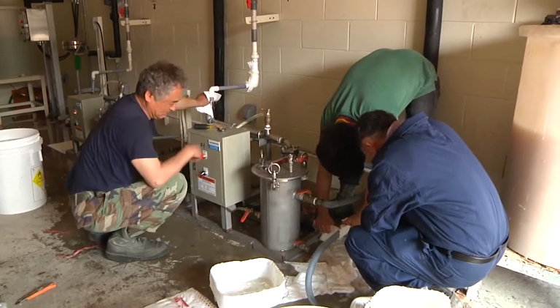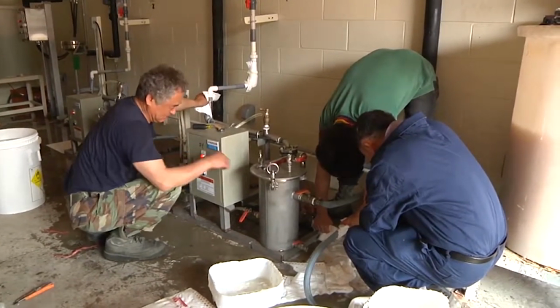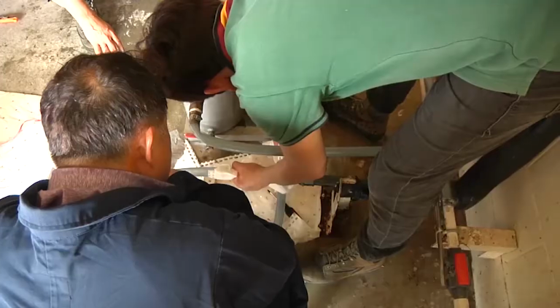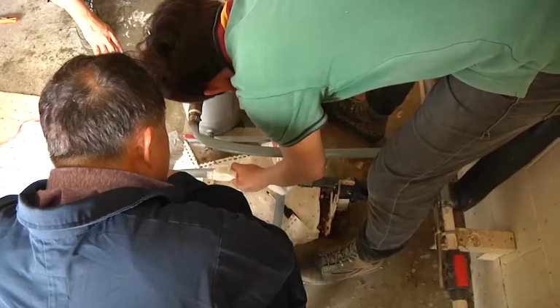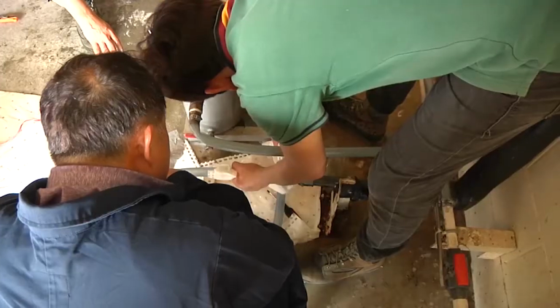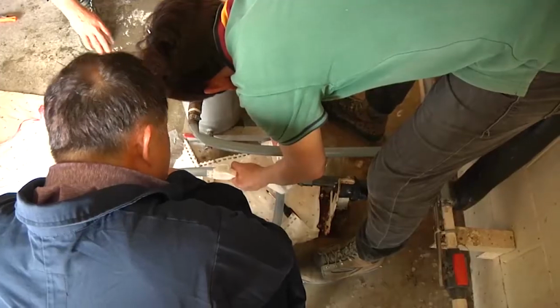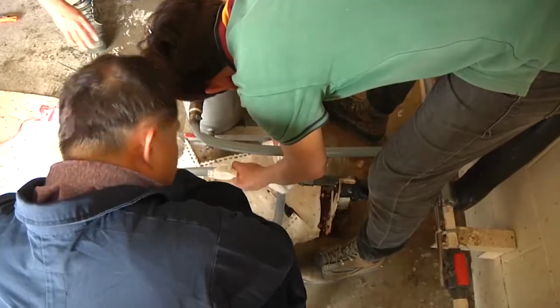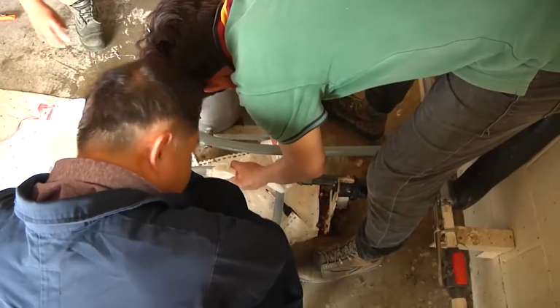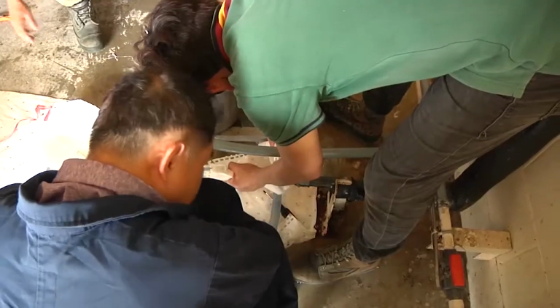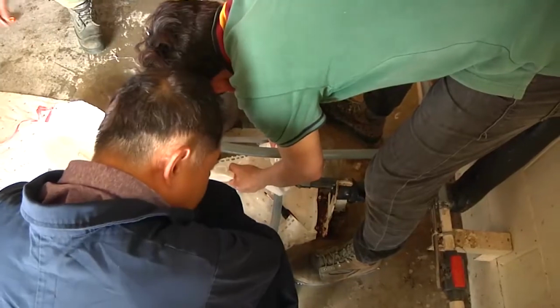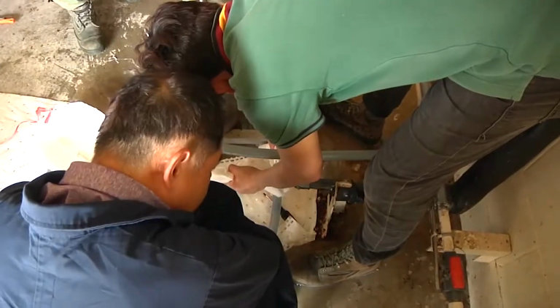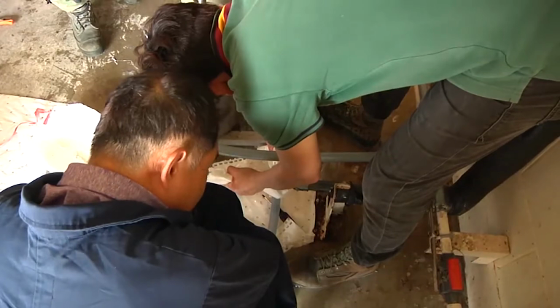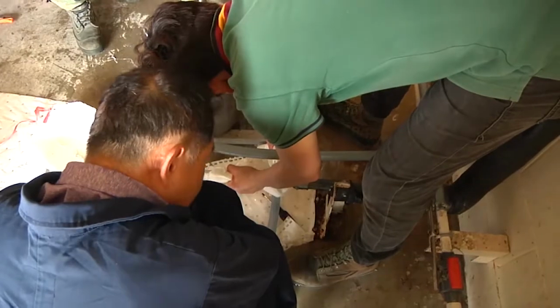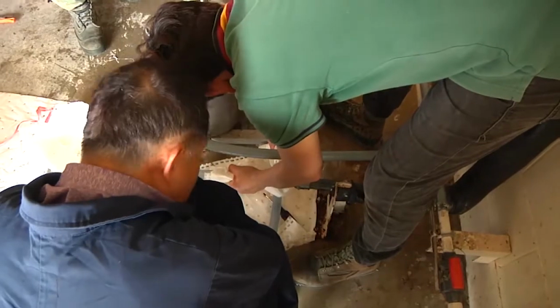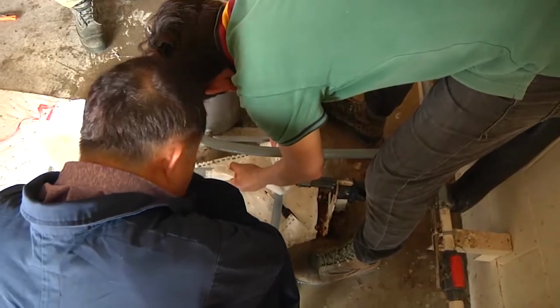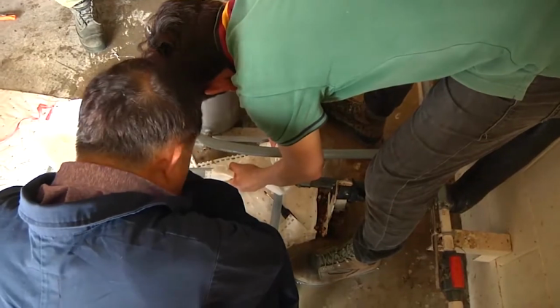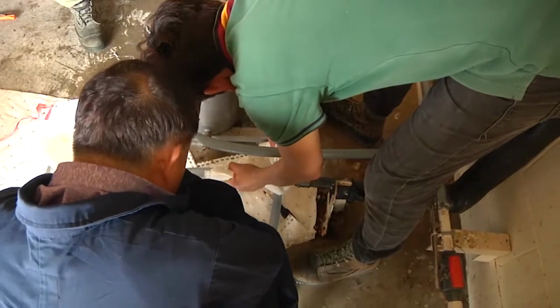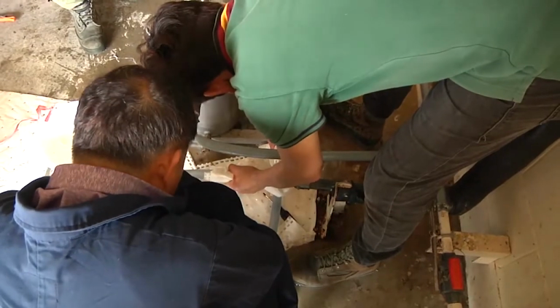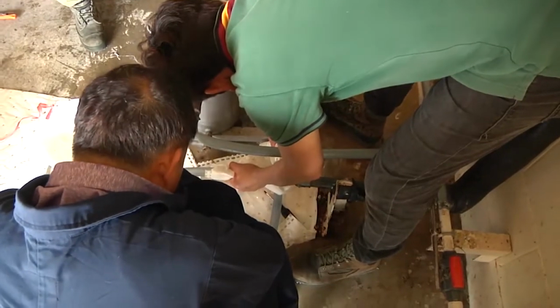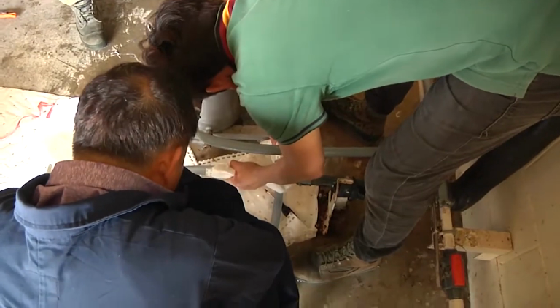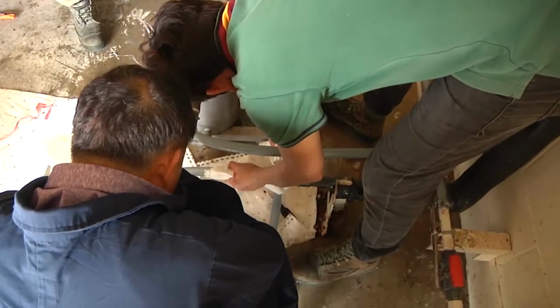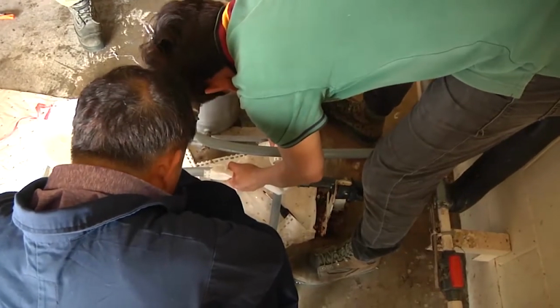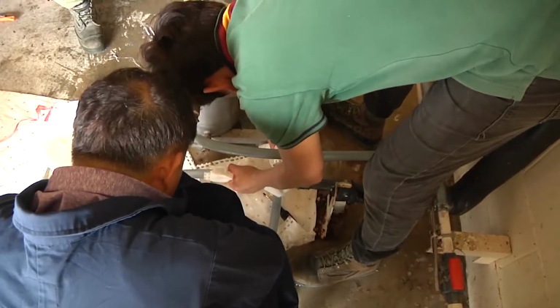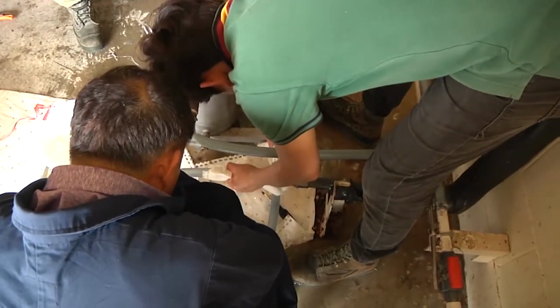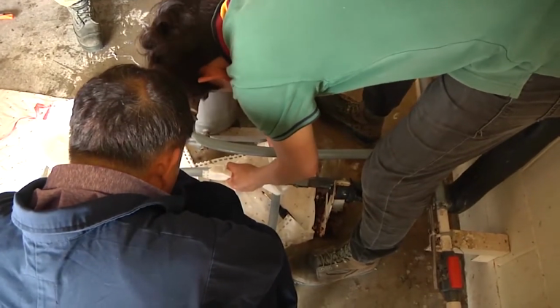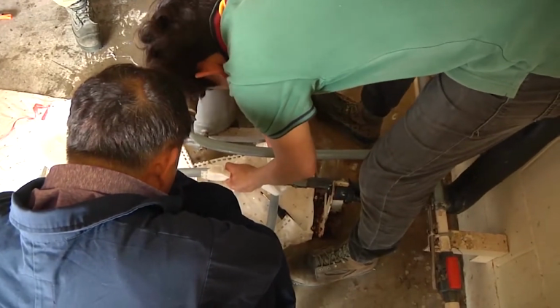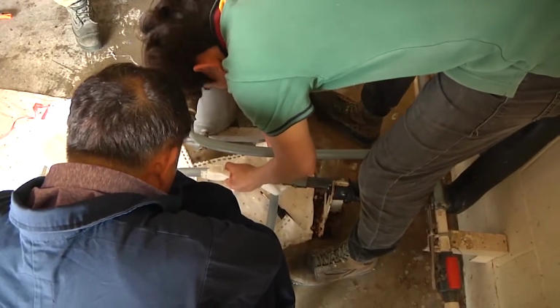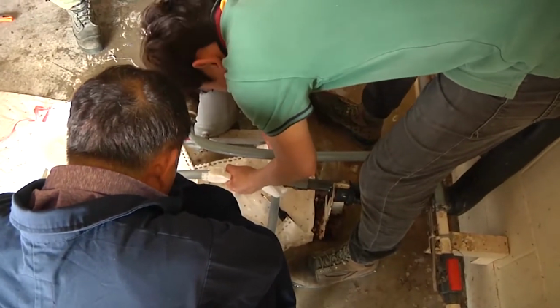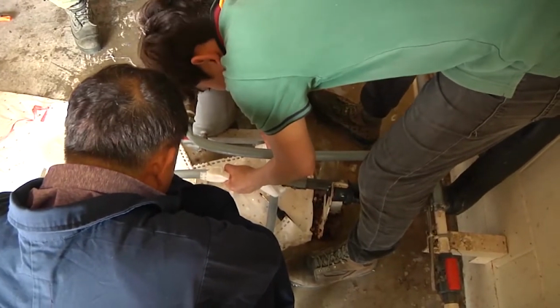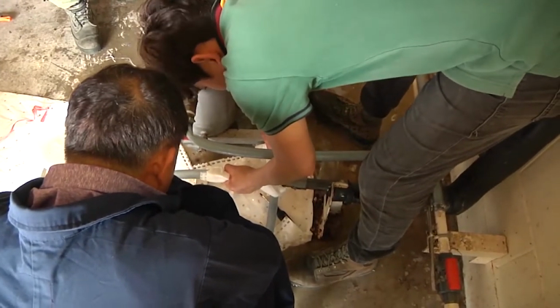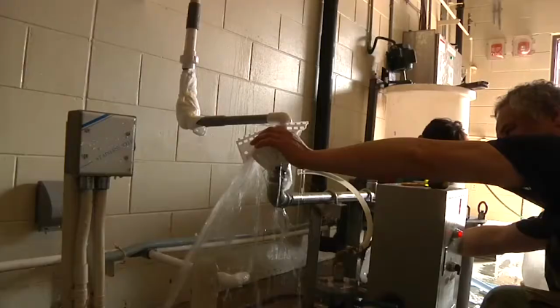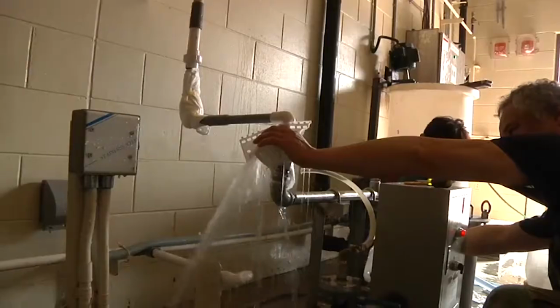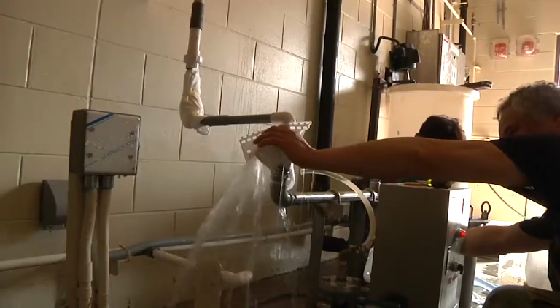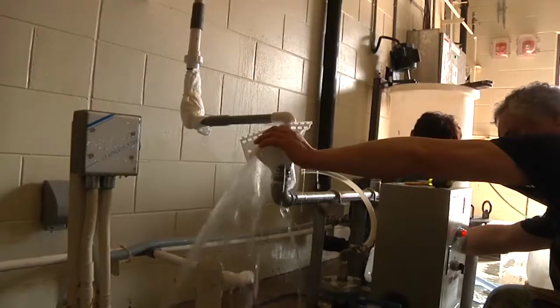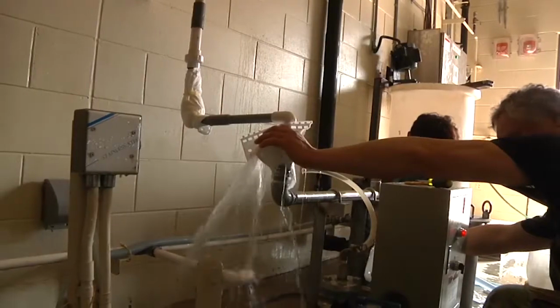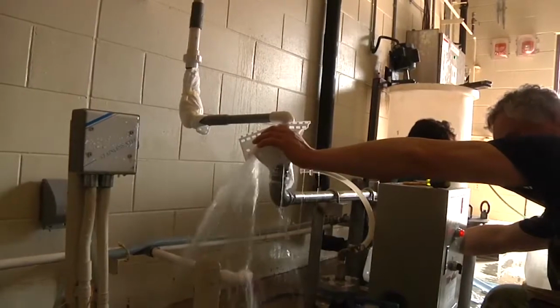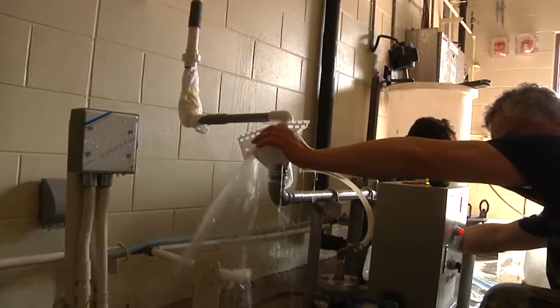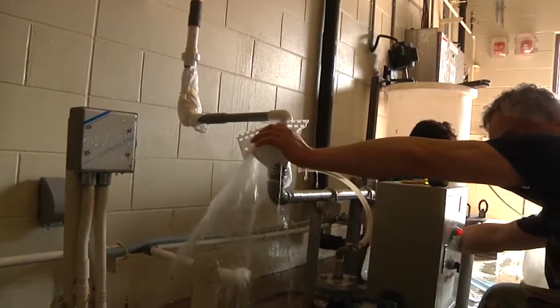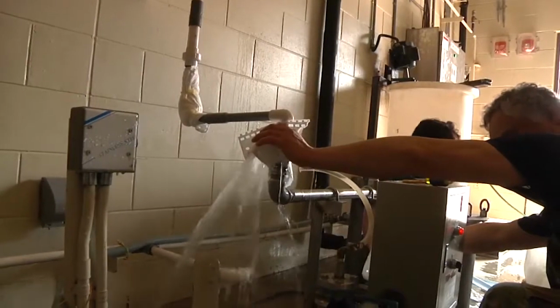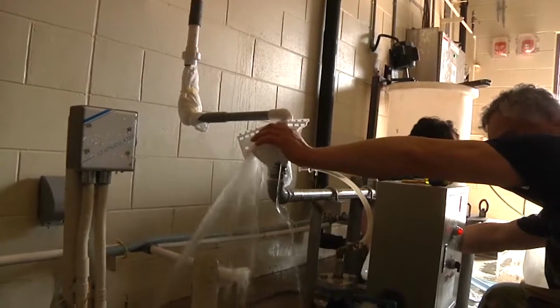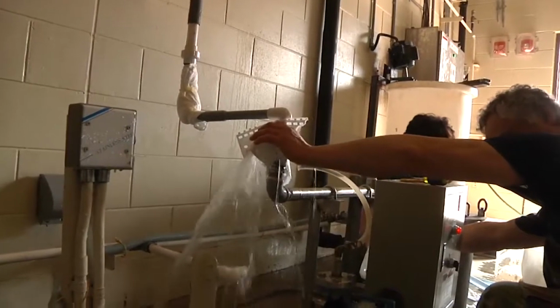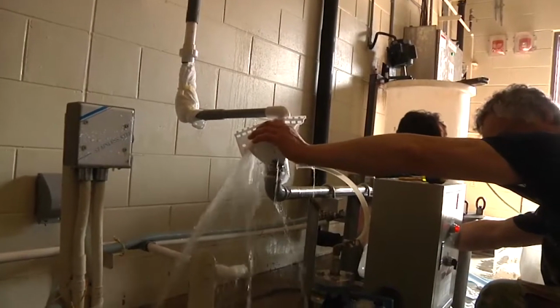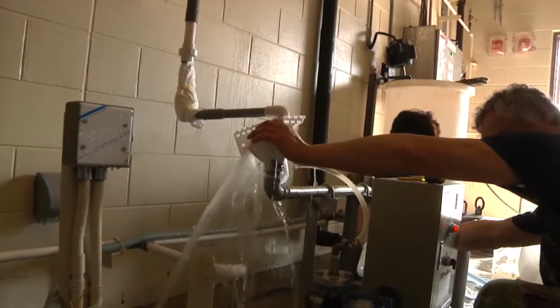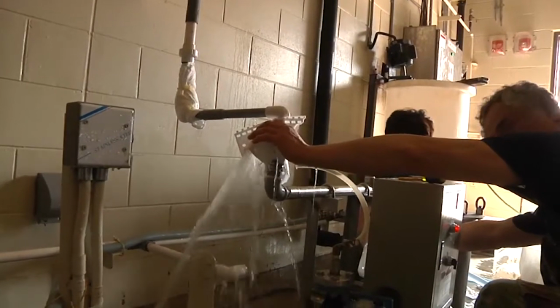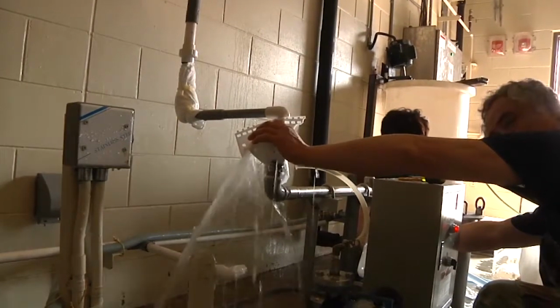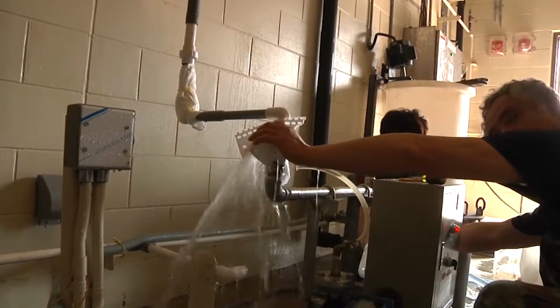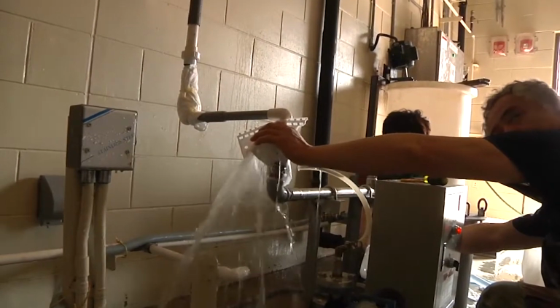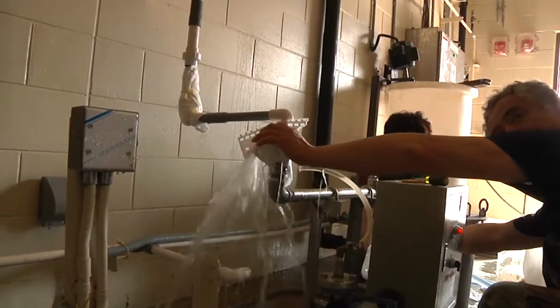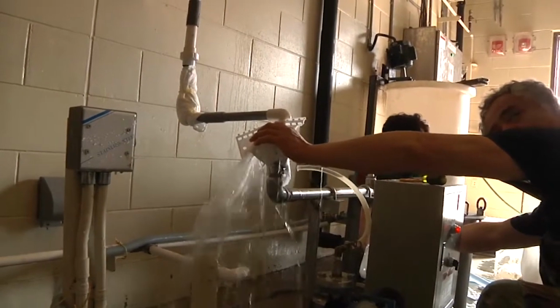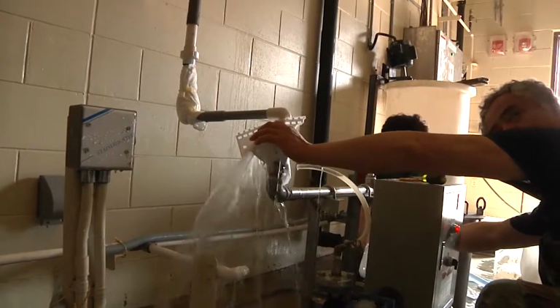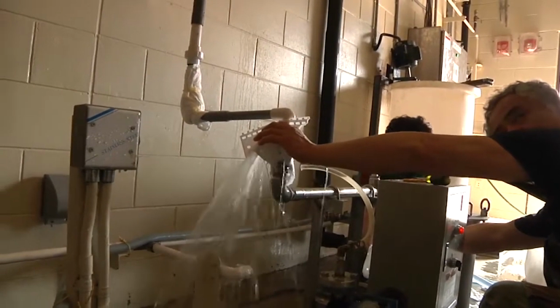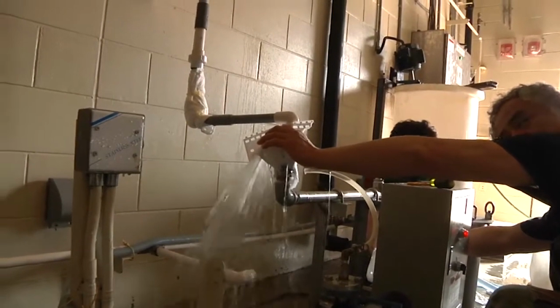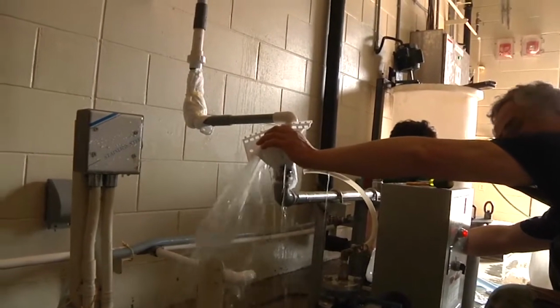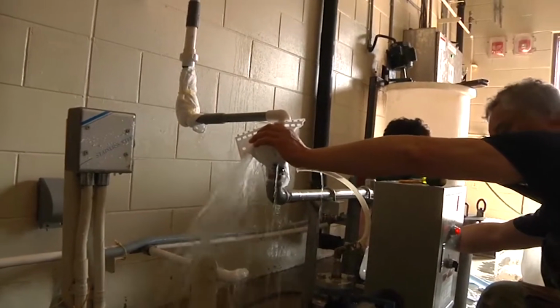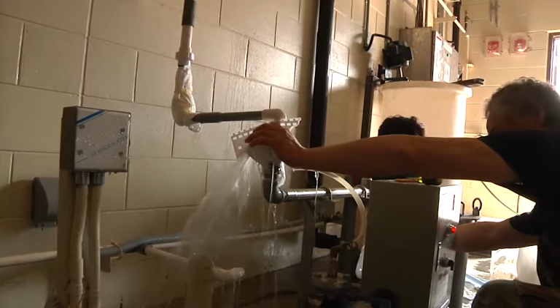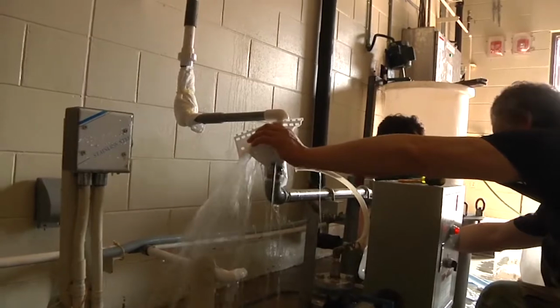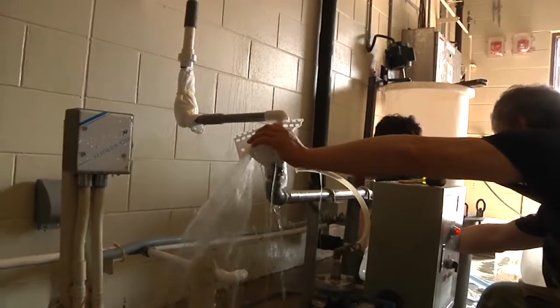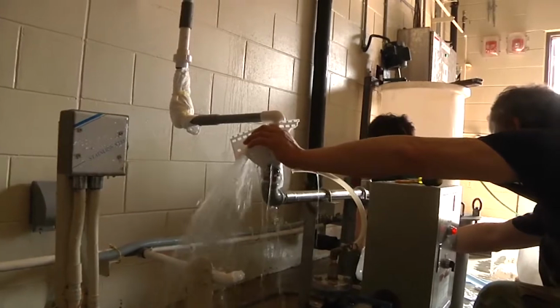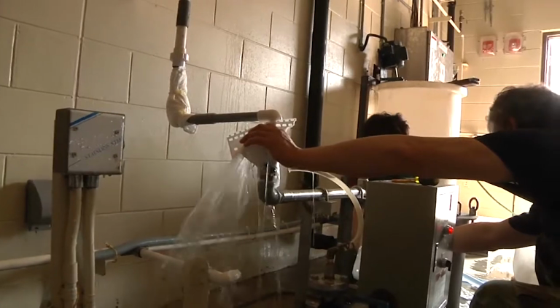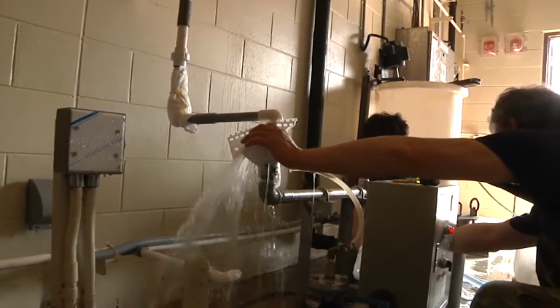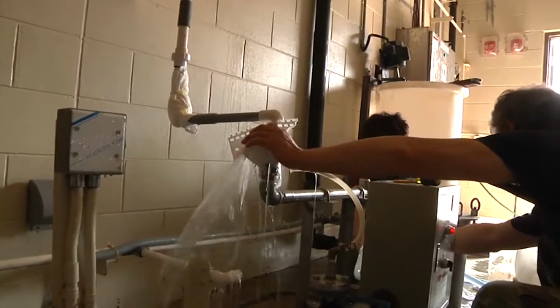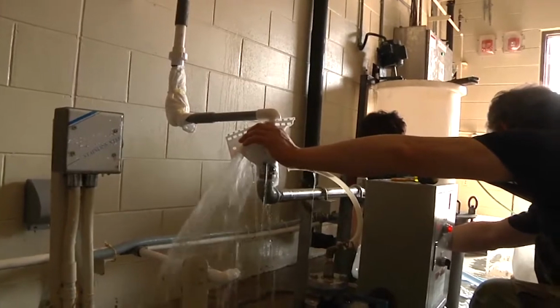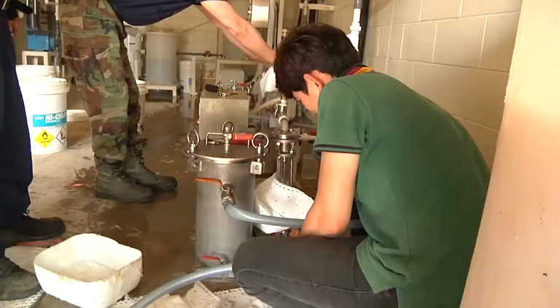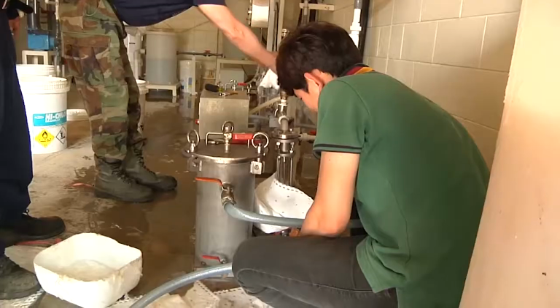Previously, the base had pre-treated water piped in from the city. Having the water treatment plant on the base saves ninety thousand dollars every month.